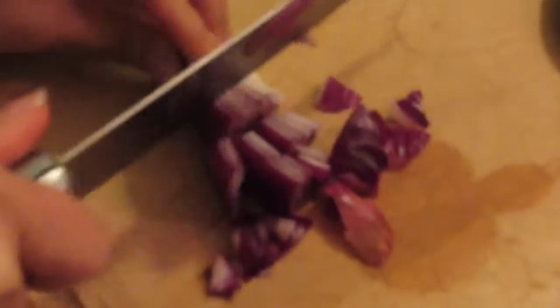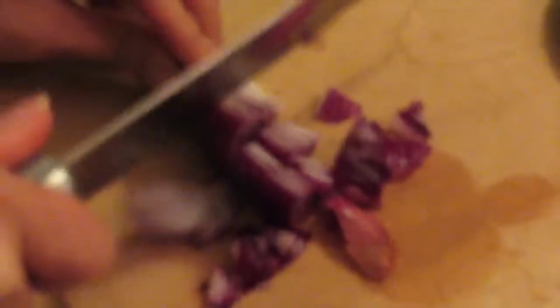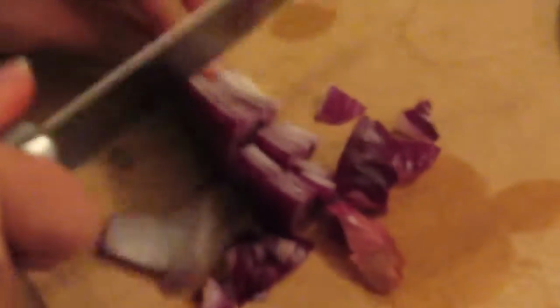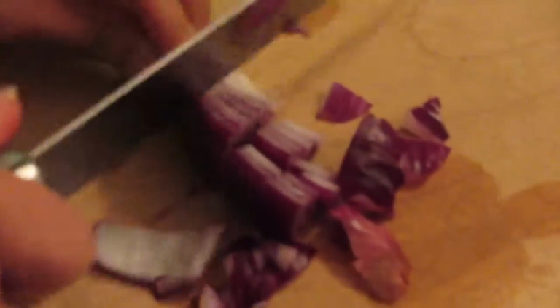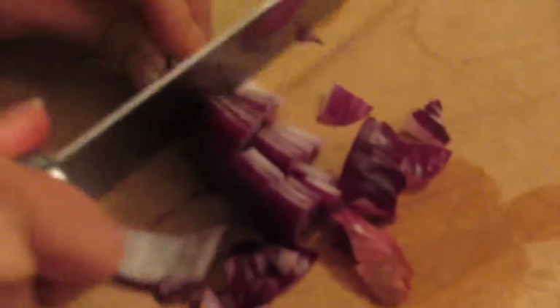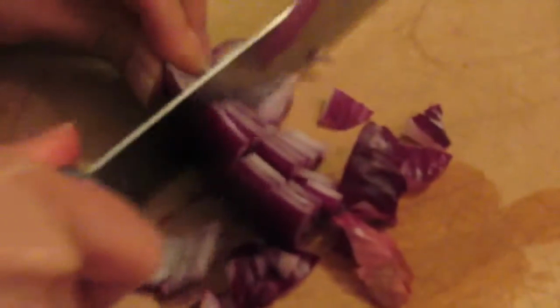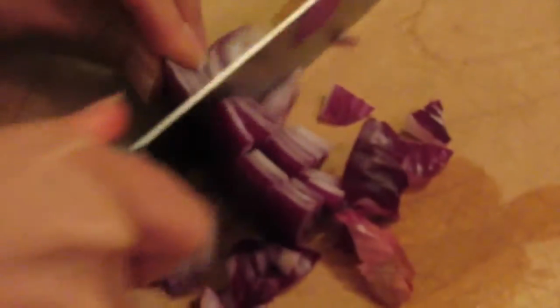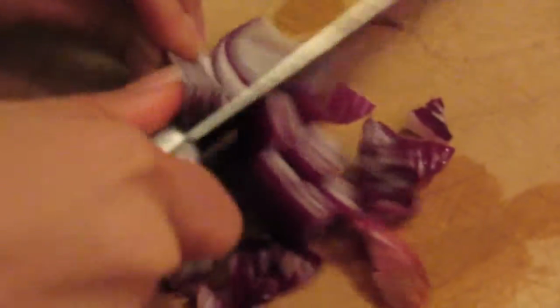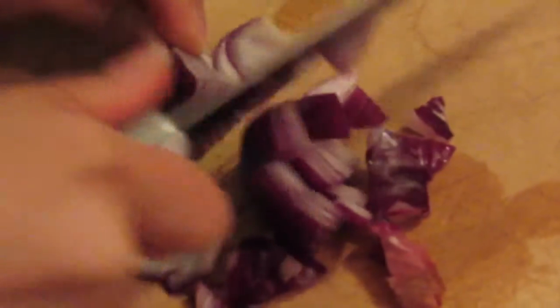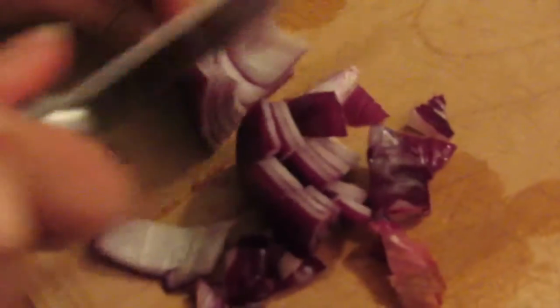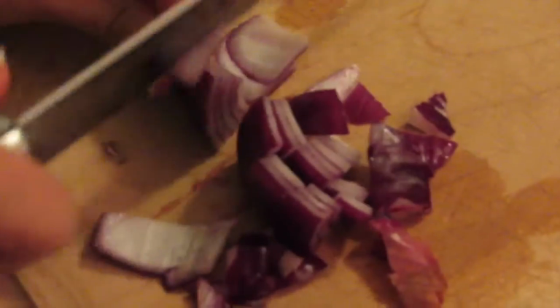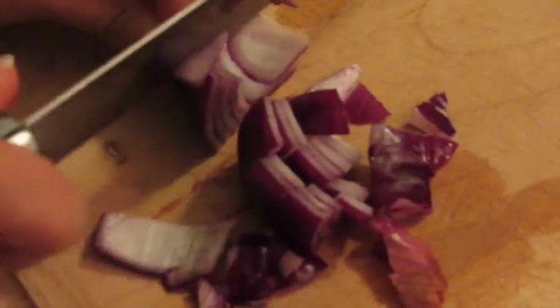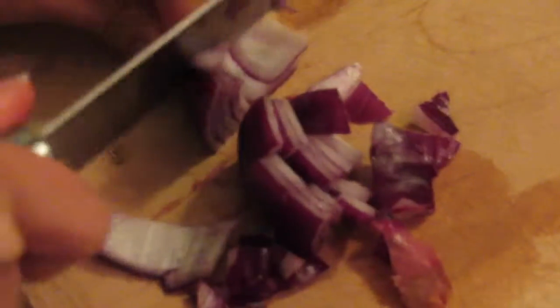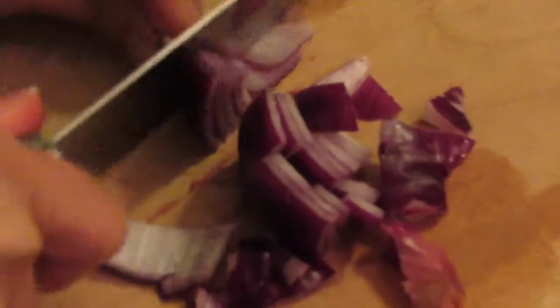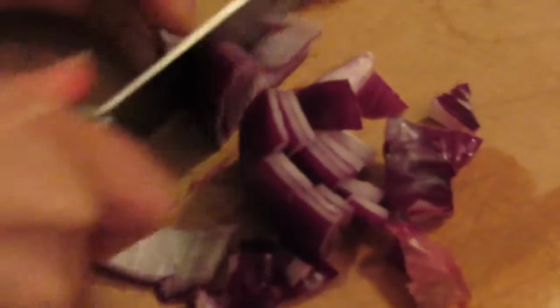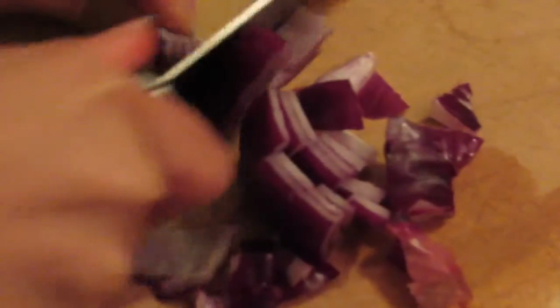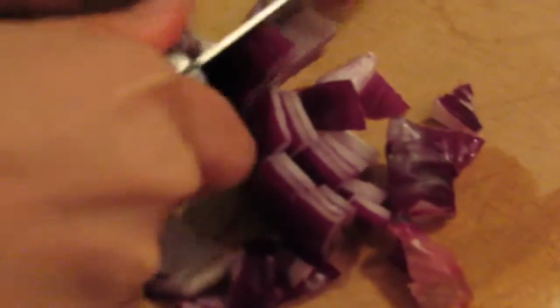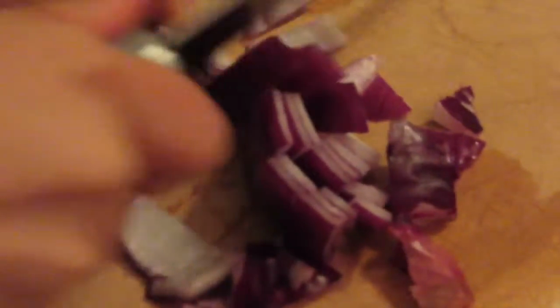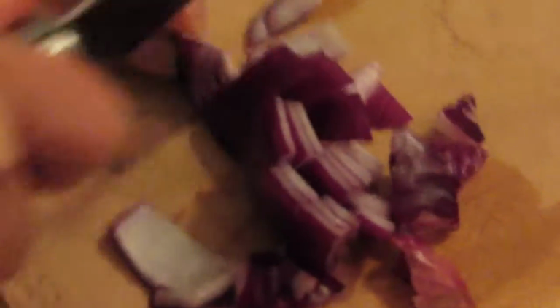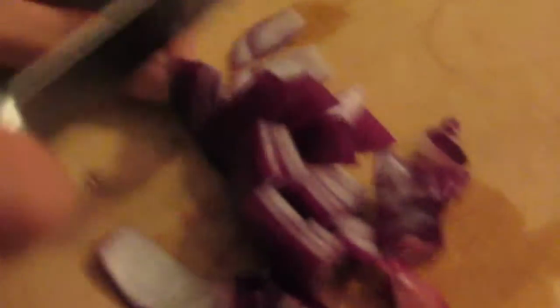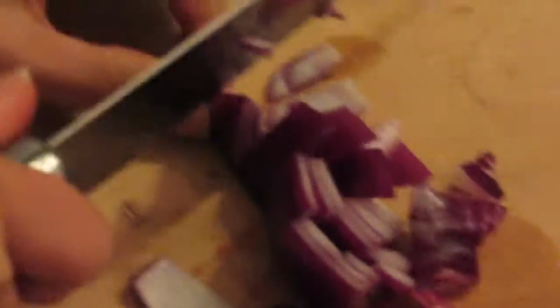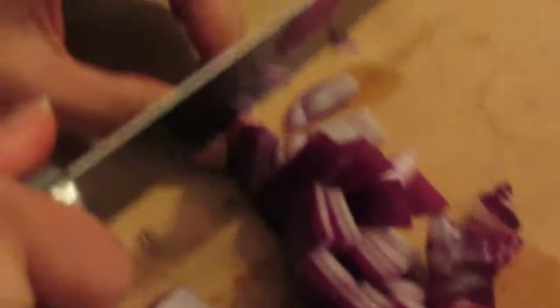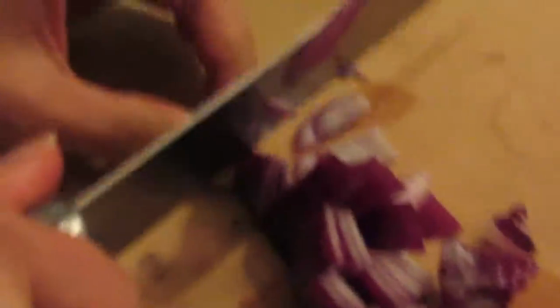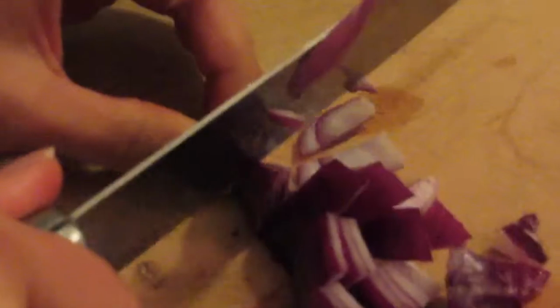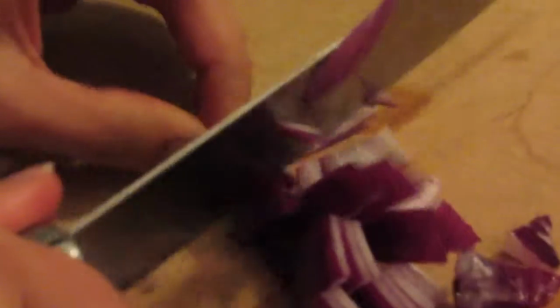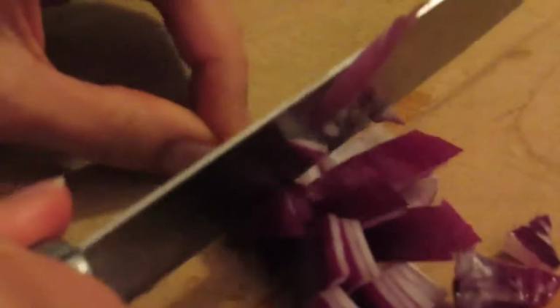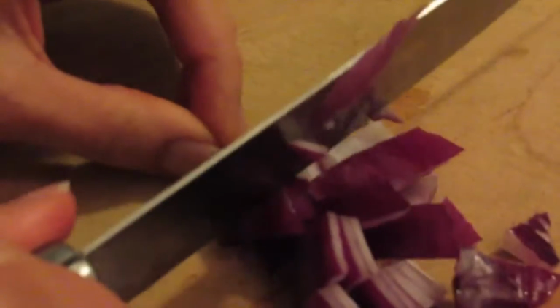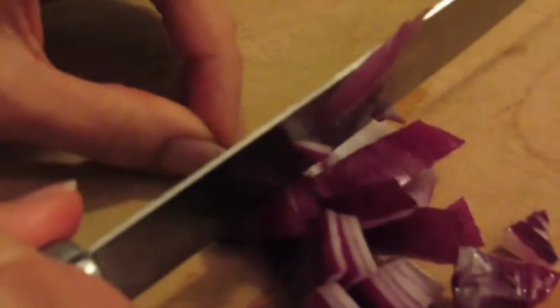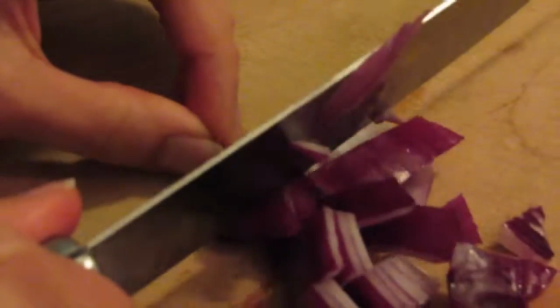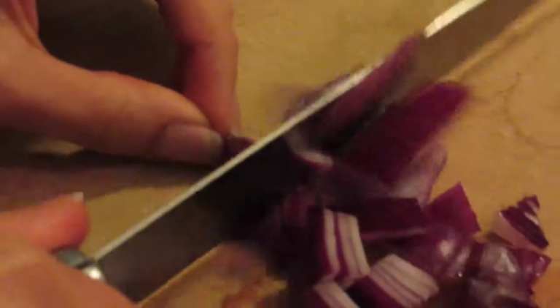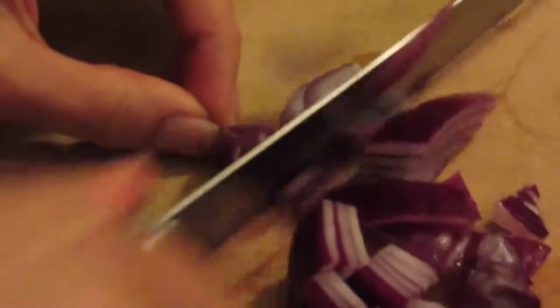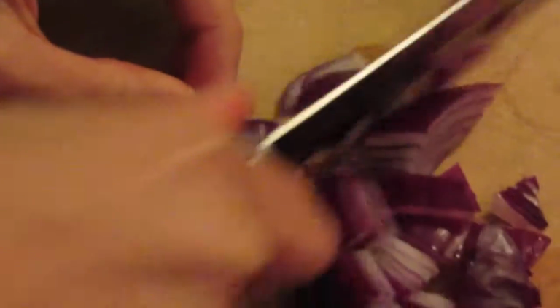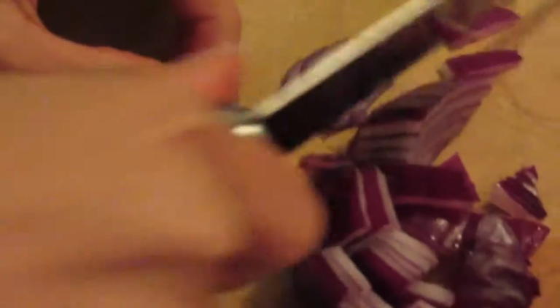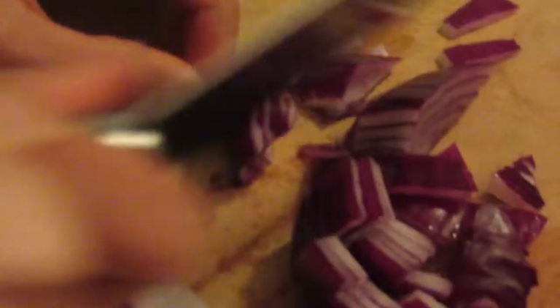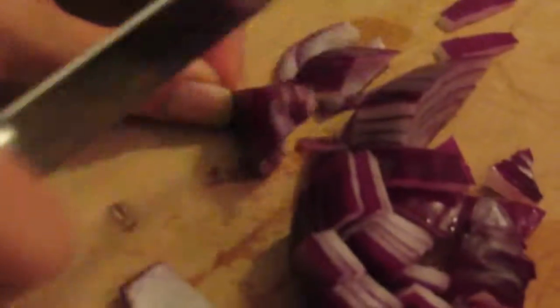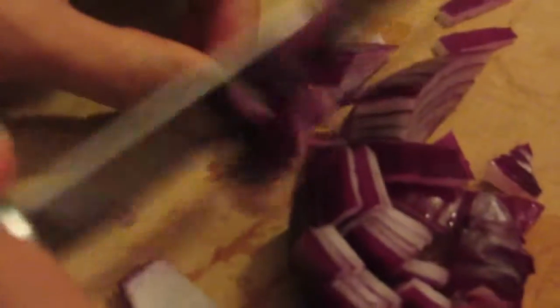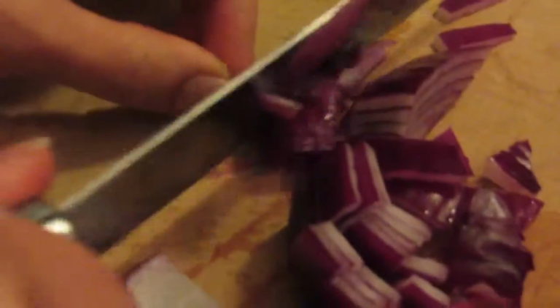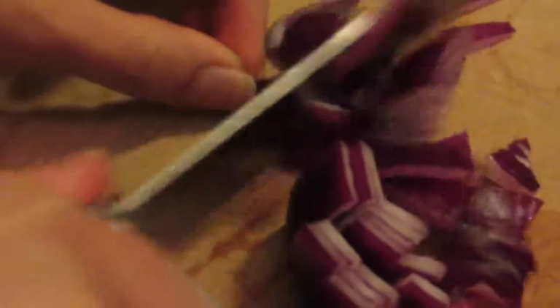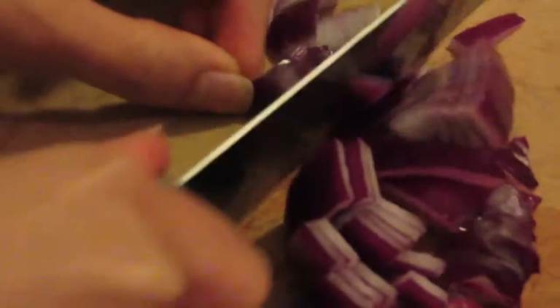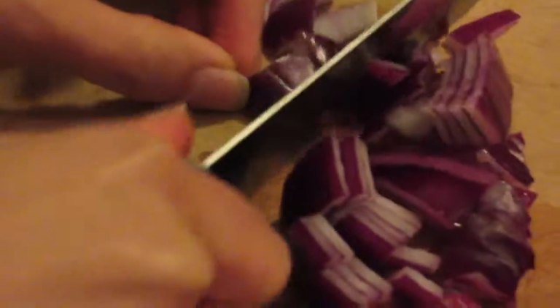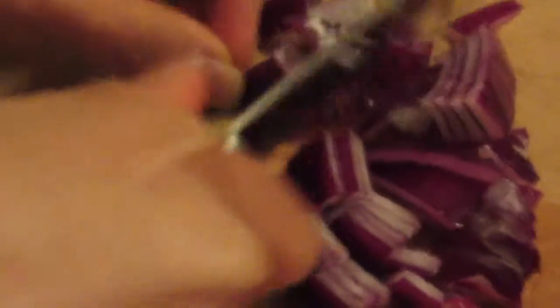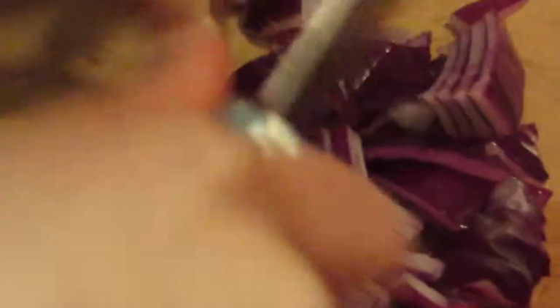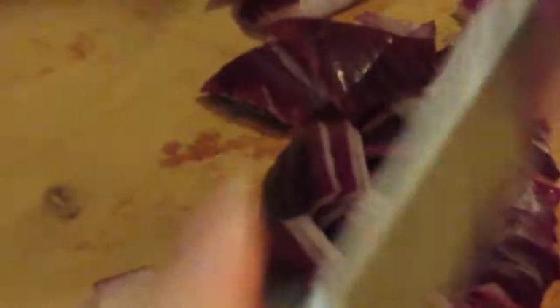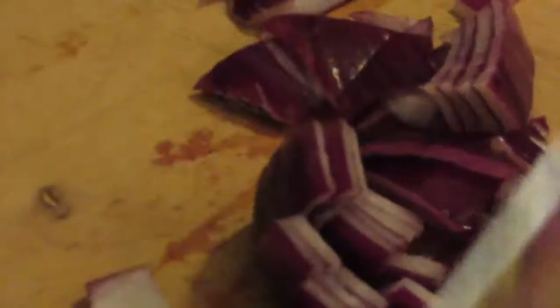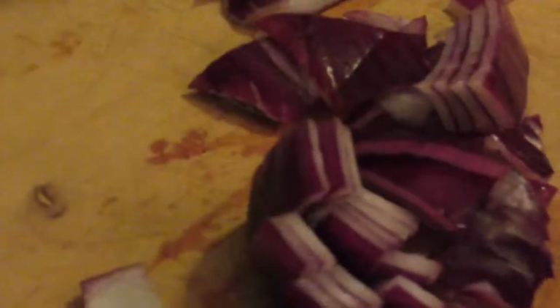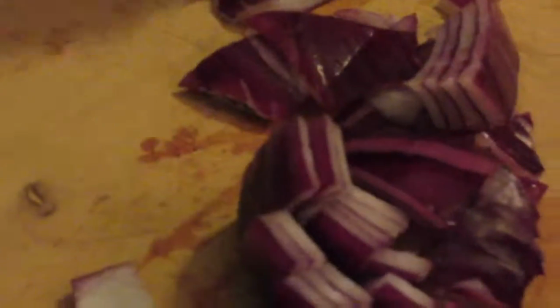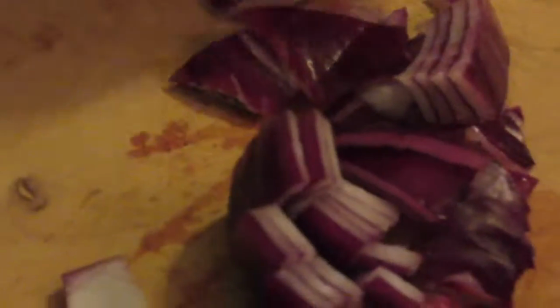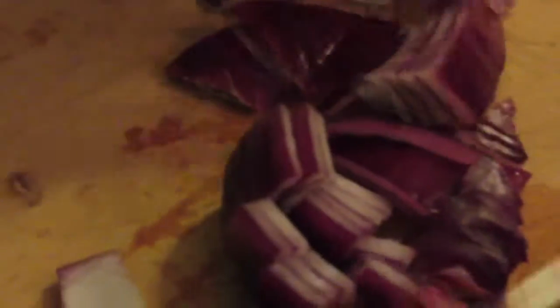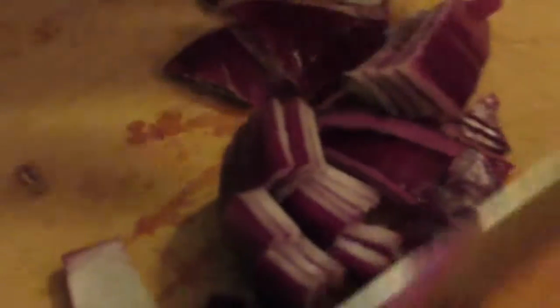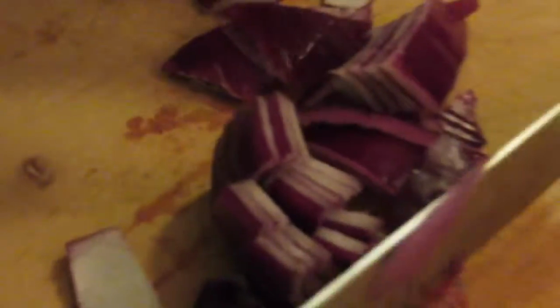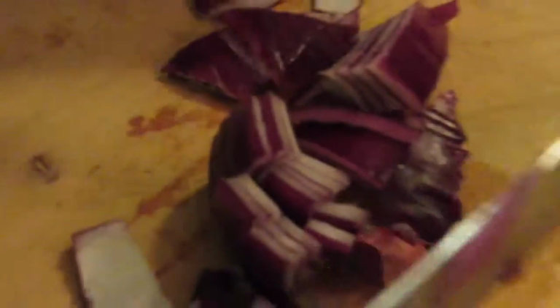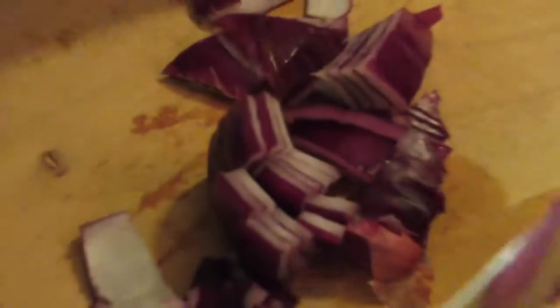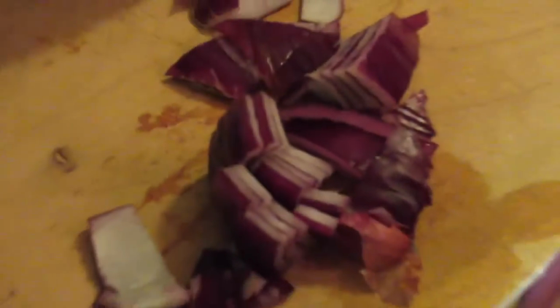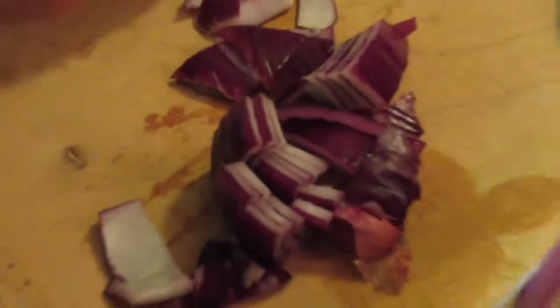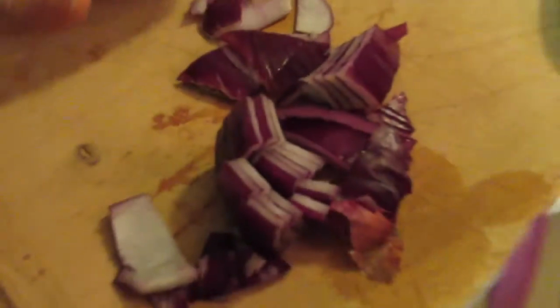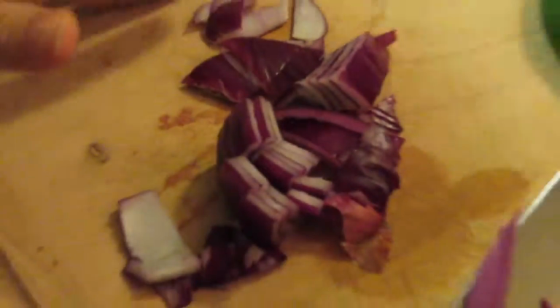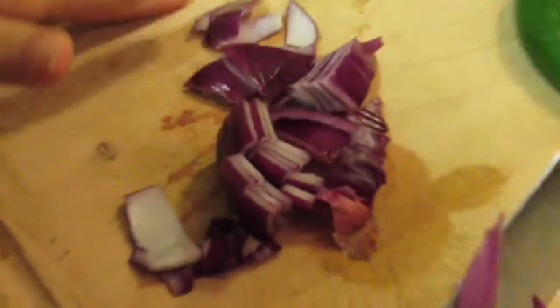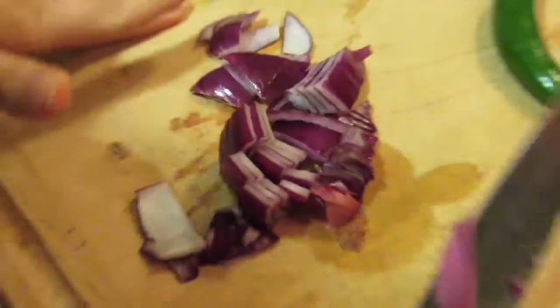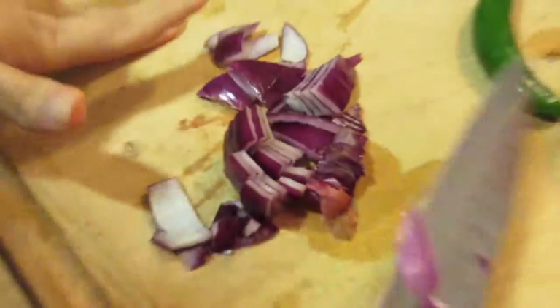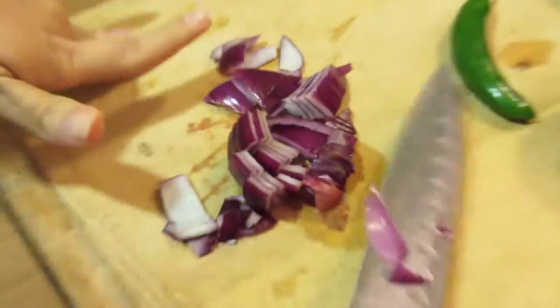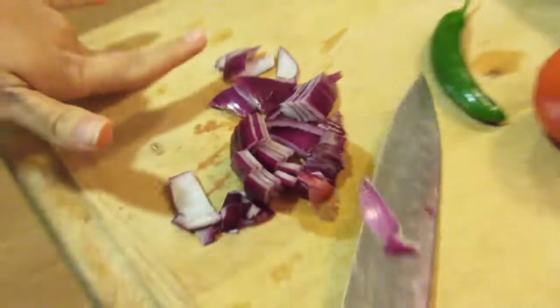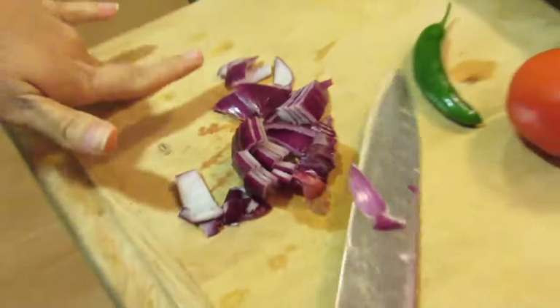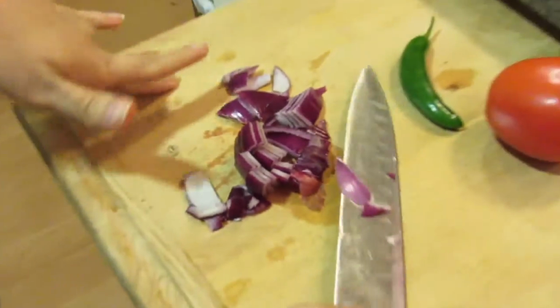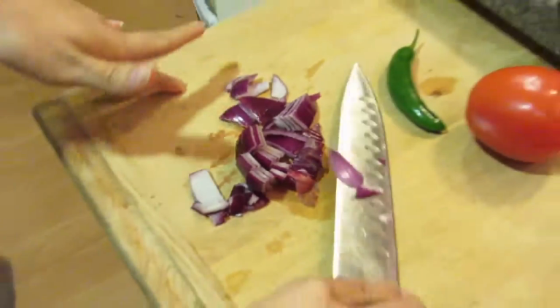Now my friend is cutting up the onion, the jalapeño, and tomato for the sauce.